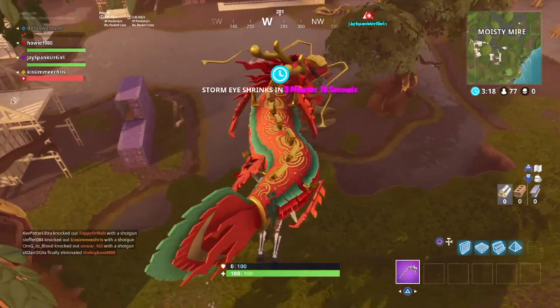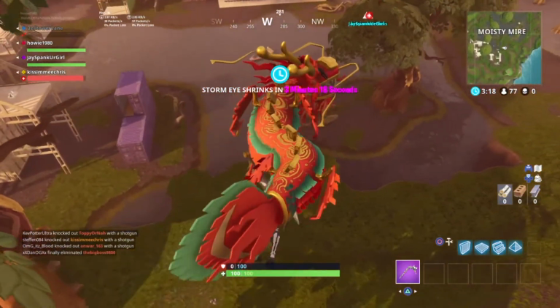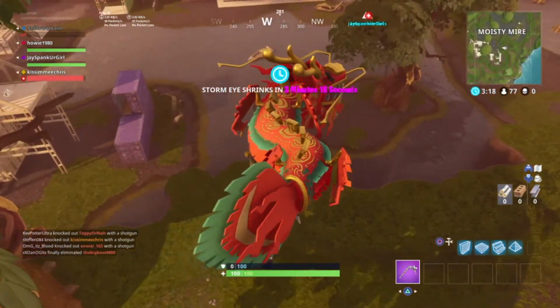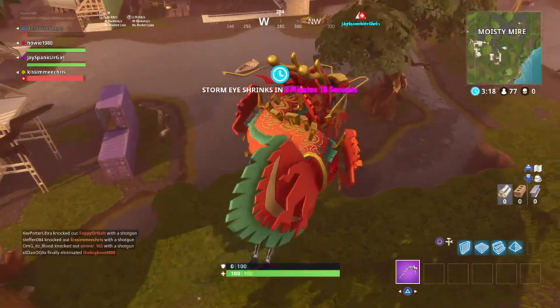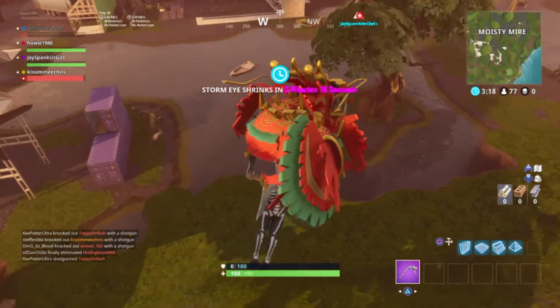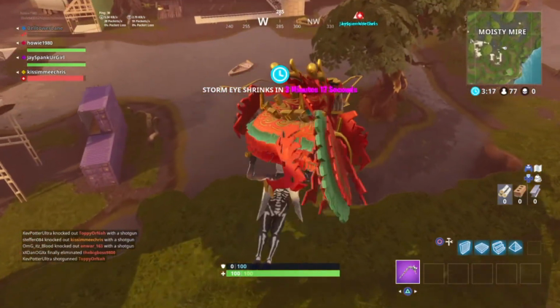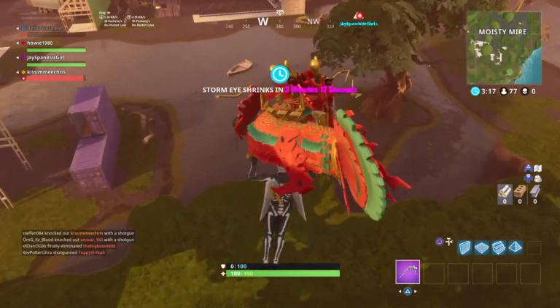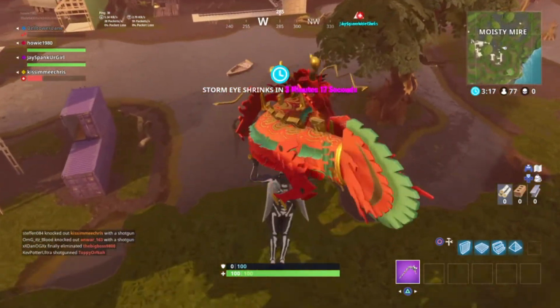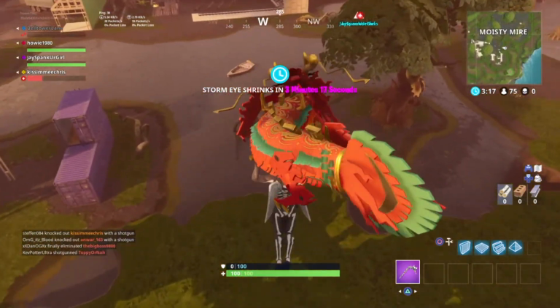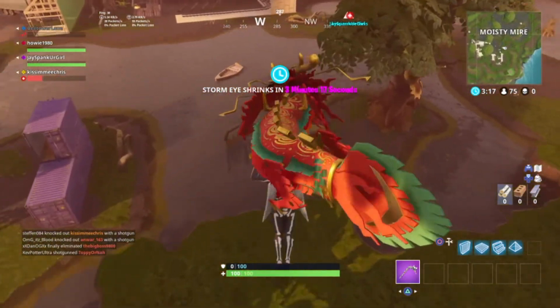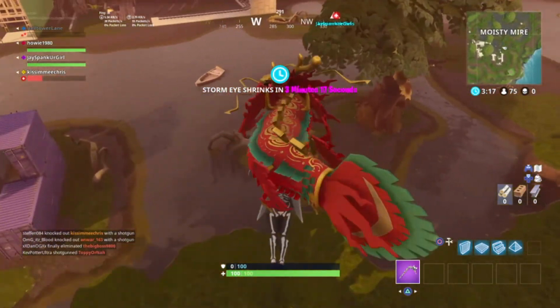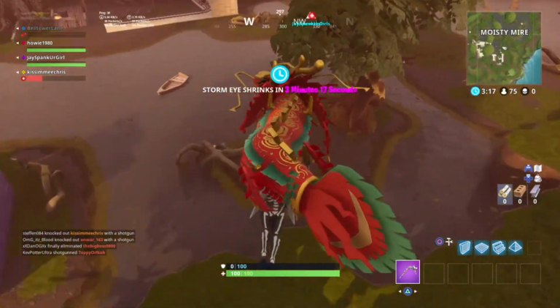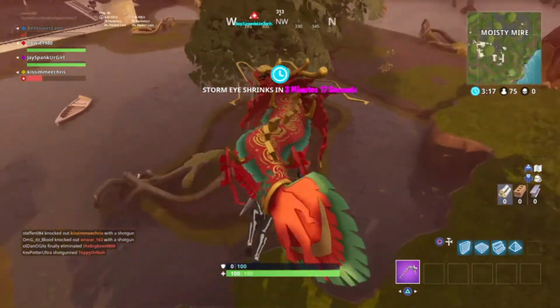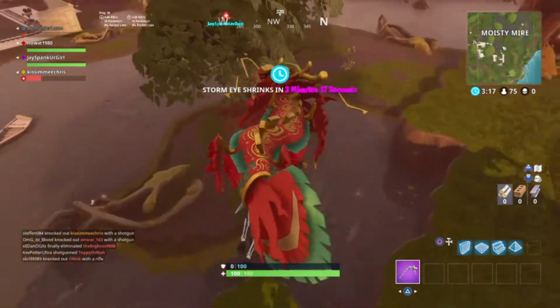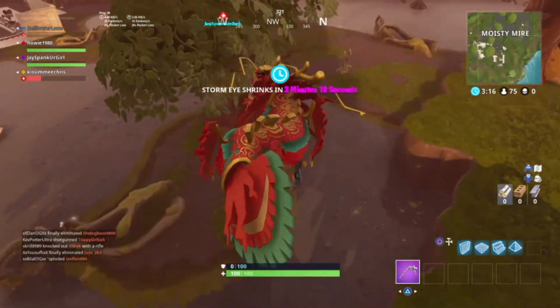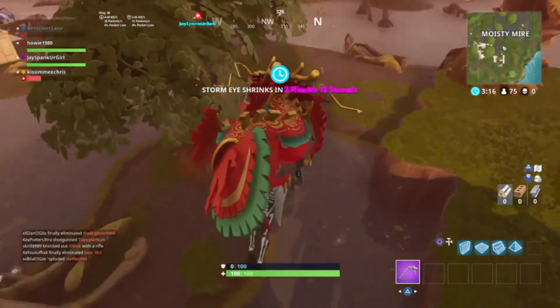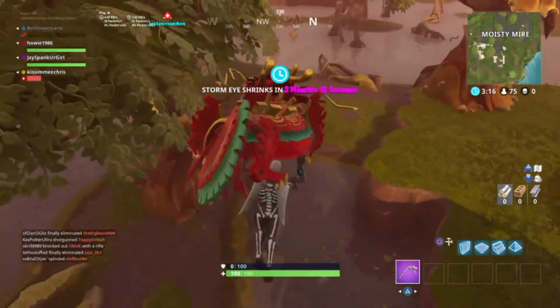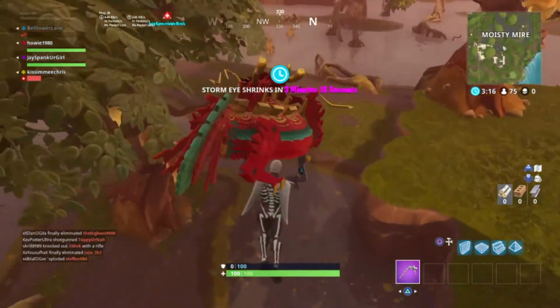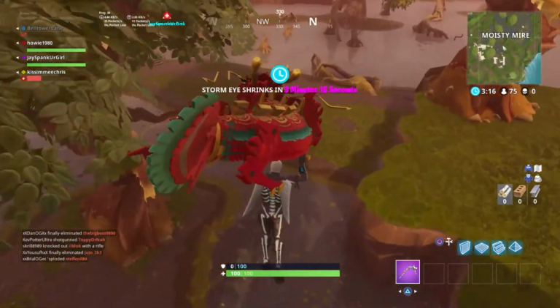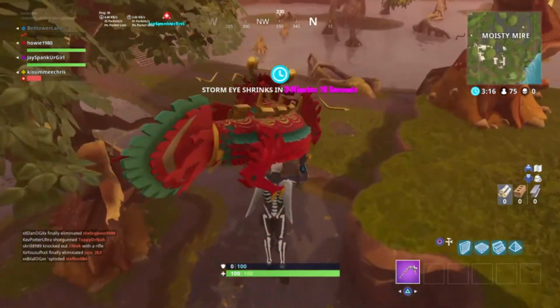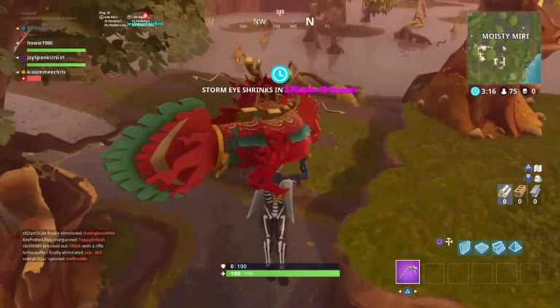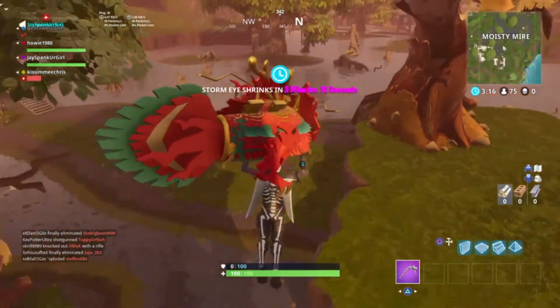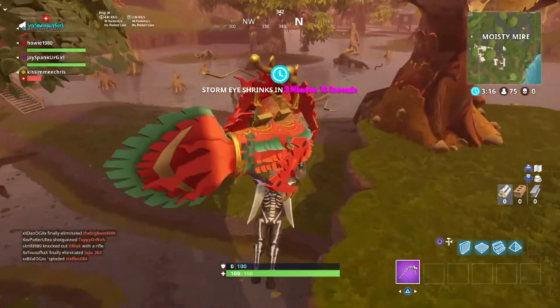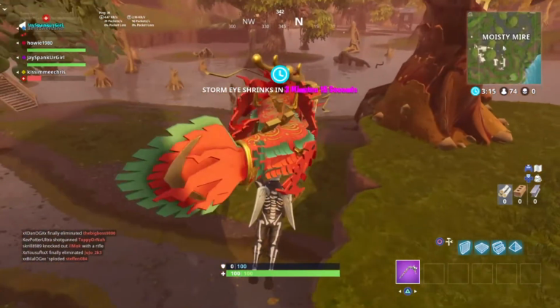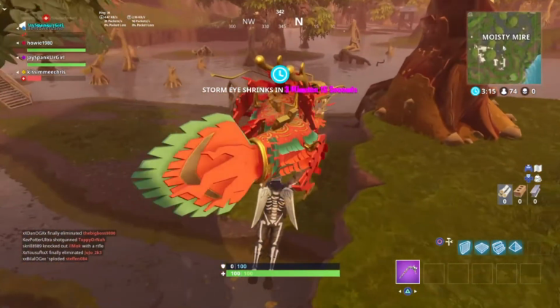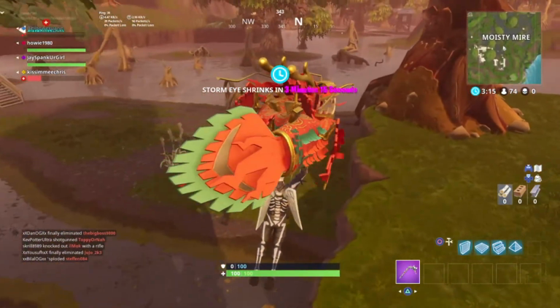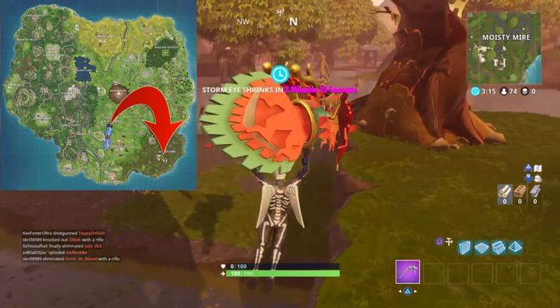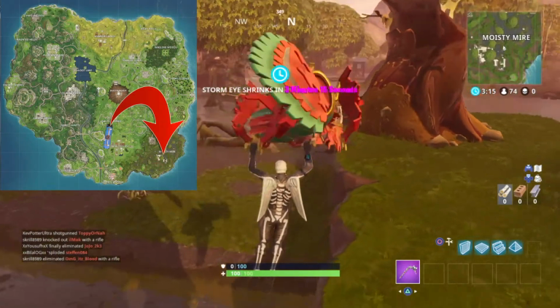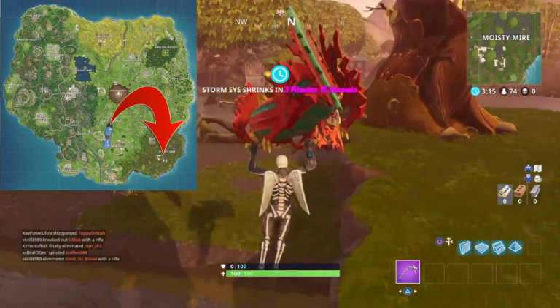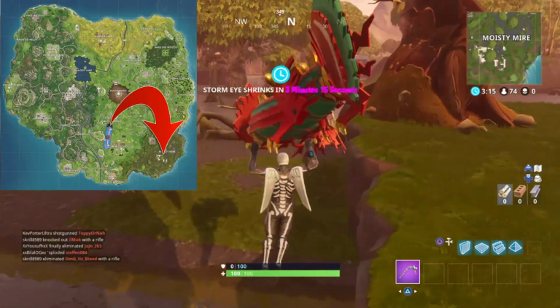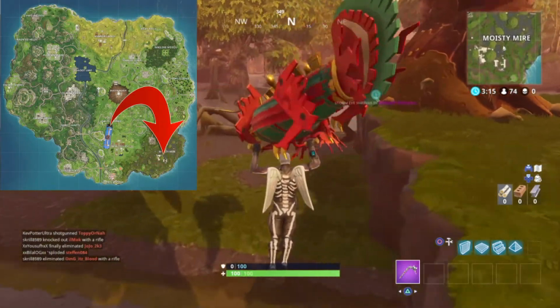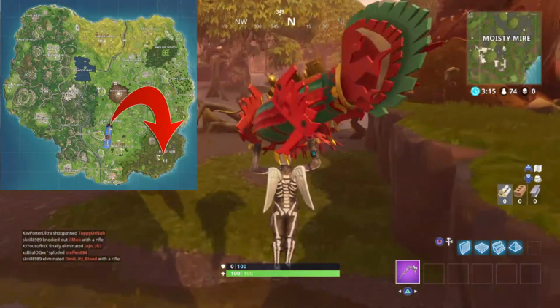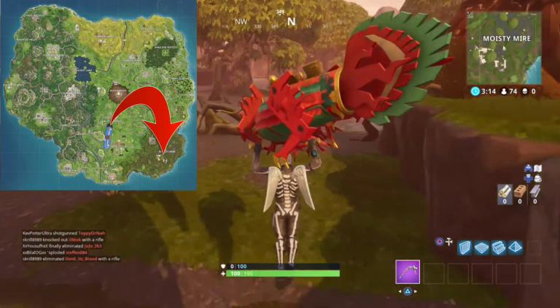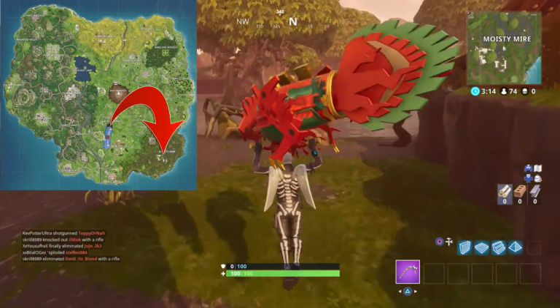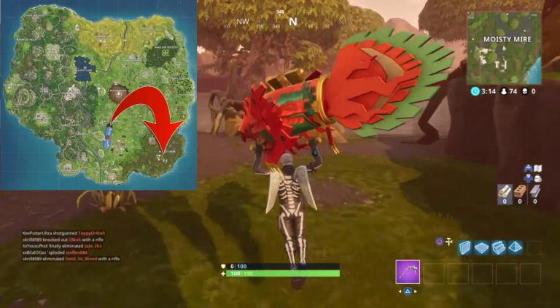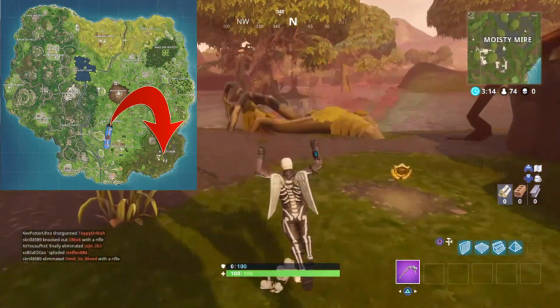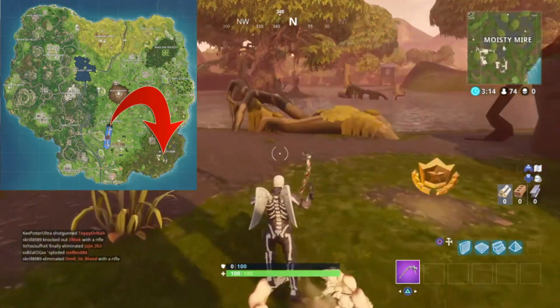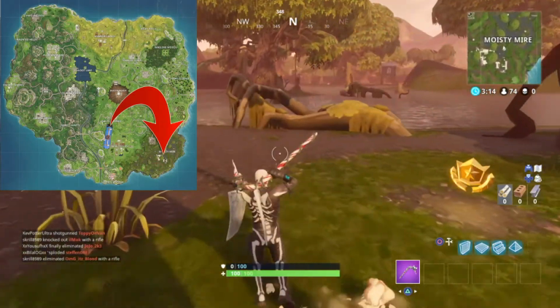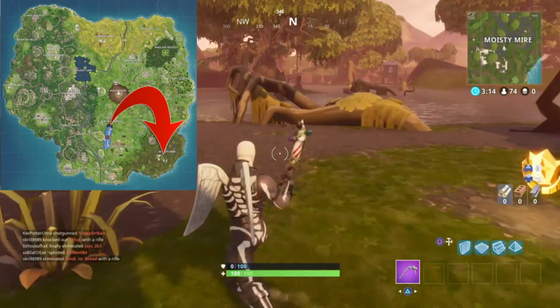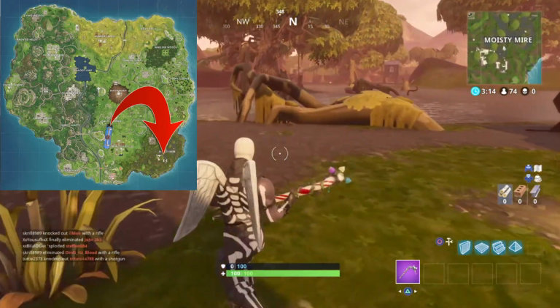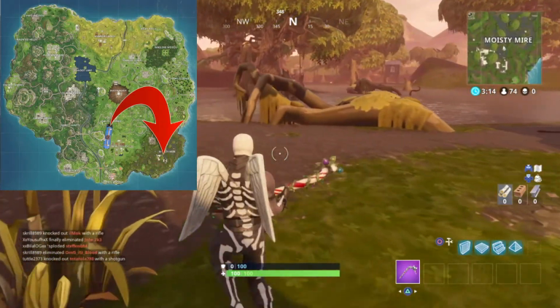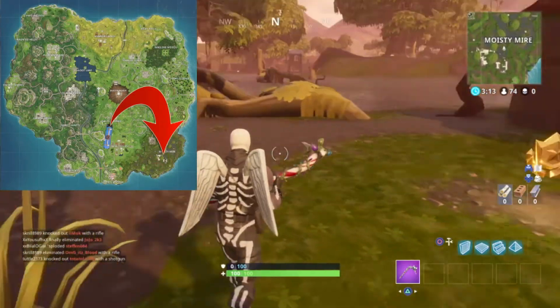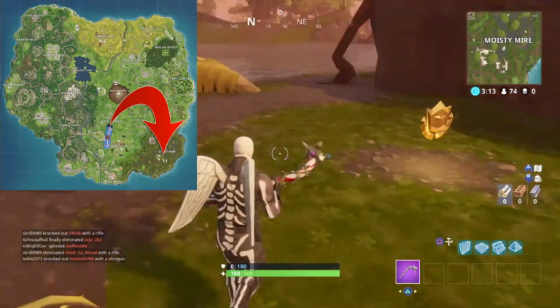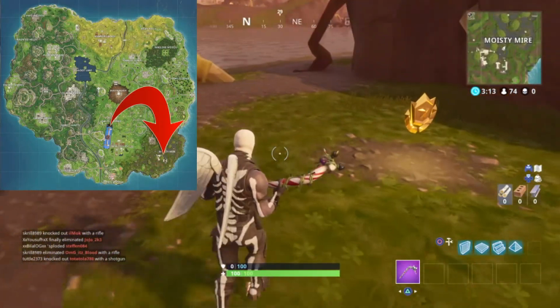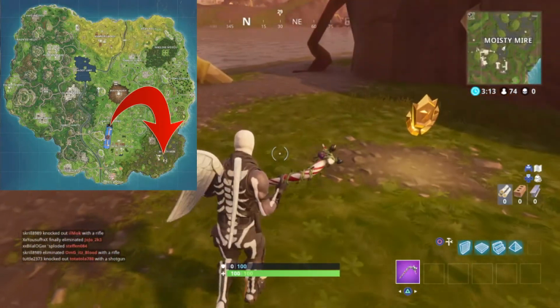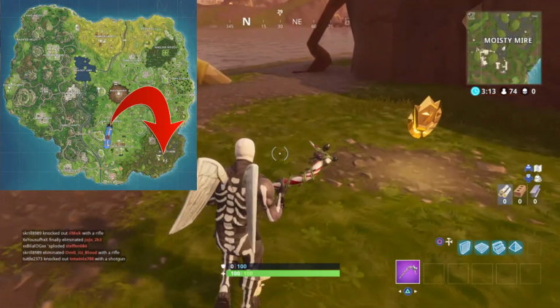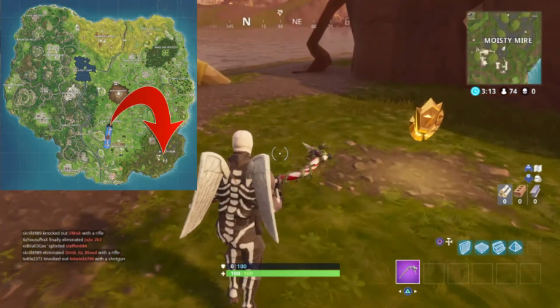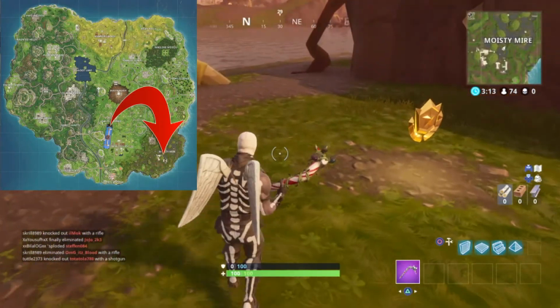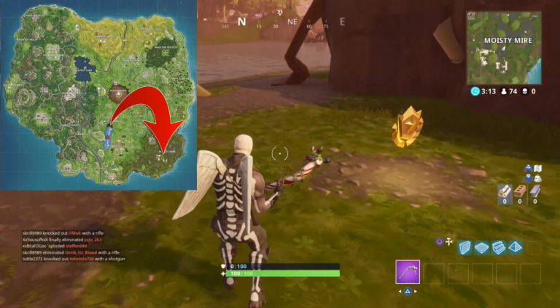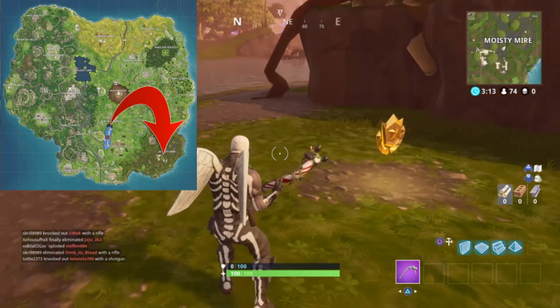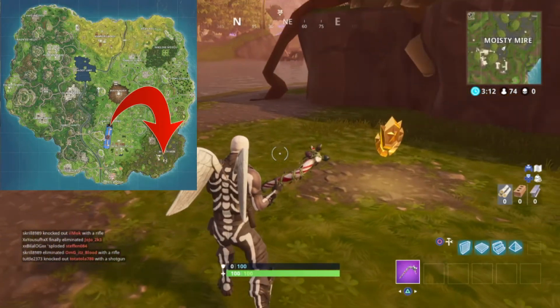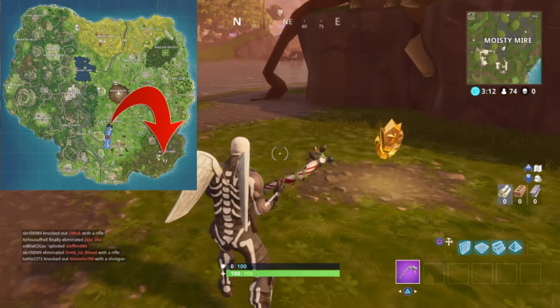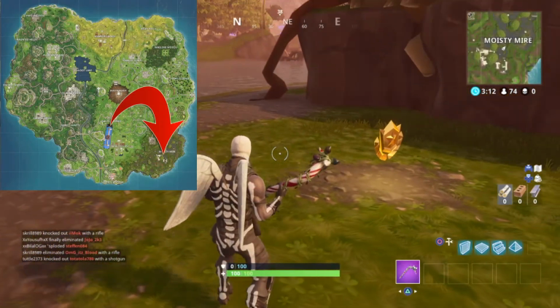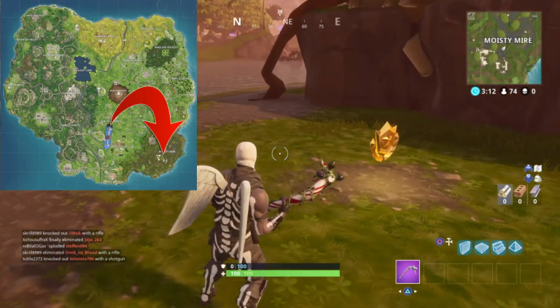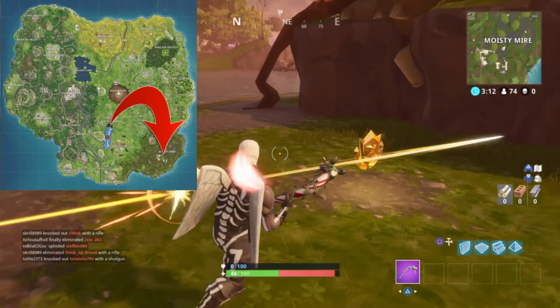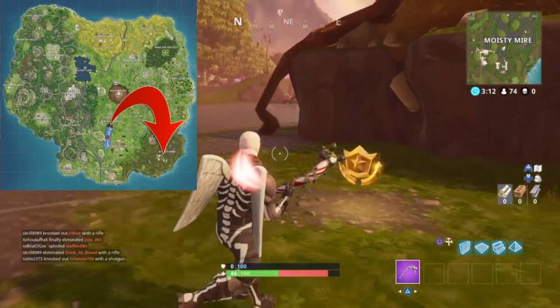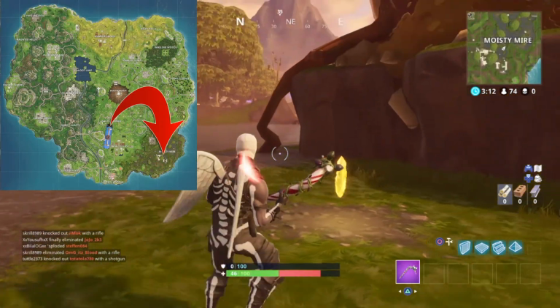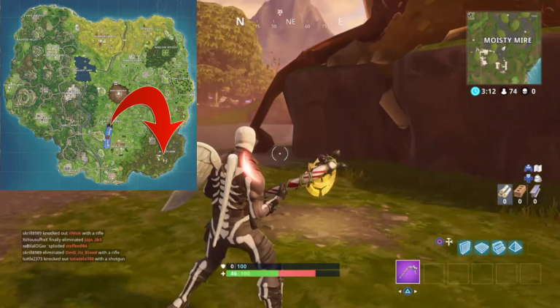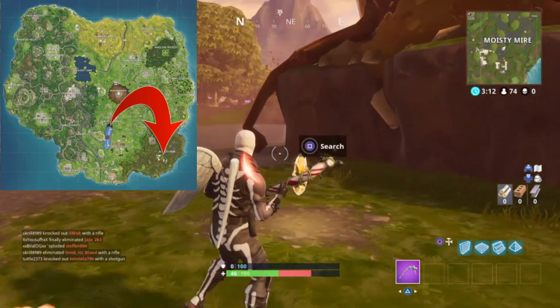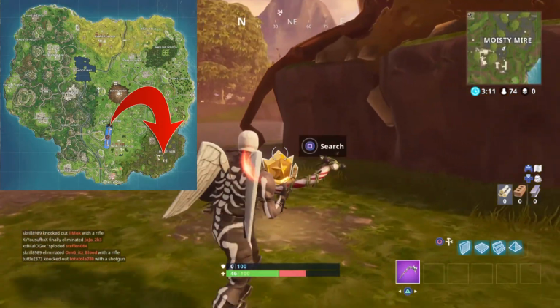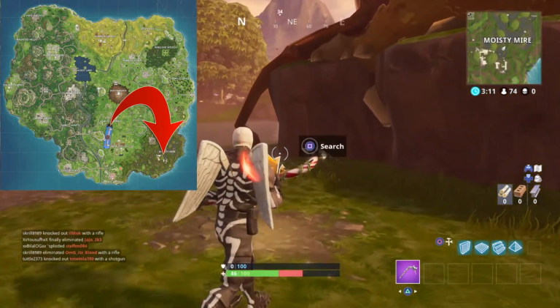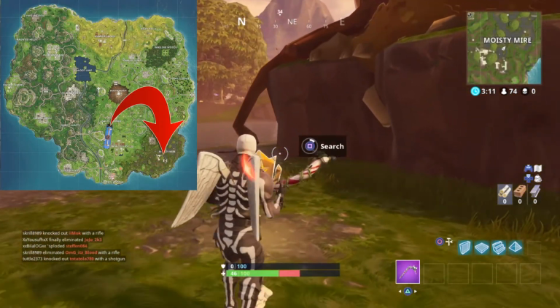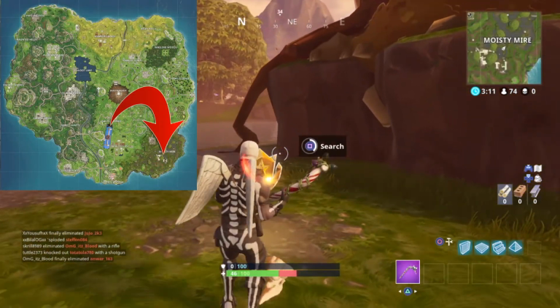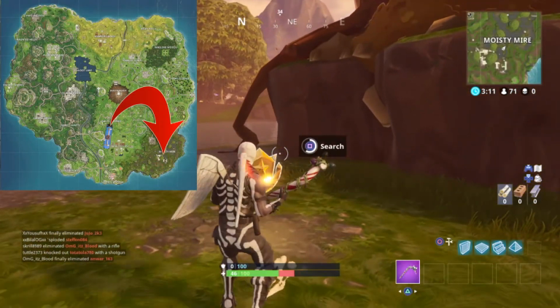You're simply going to want to head over by Misty Mires, land just below the T in Misty, and you will find your battle star here.